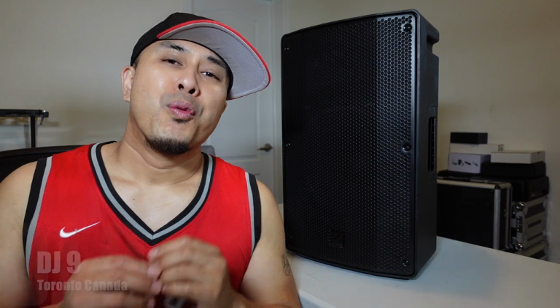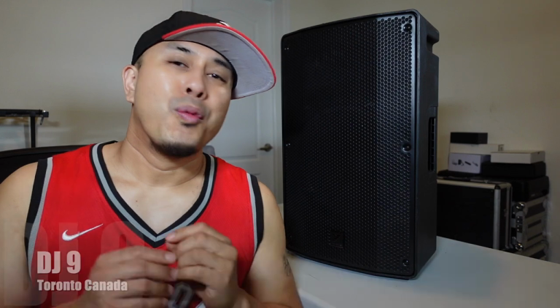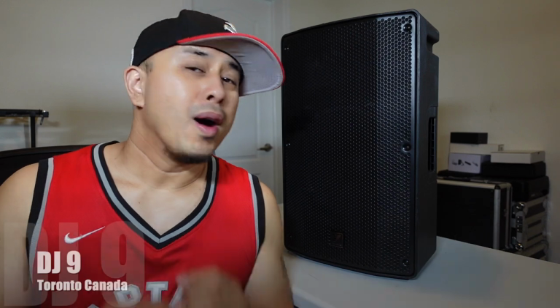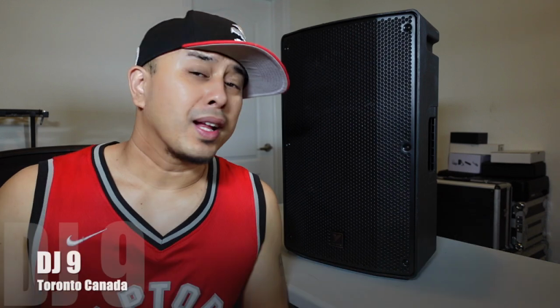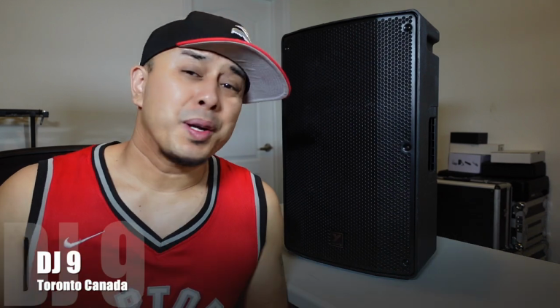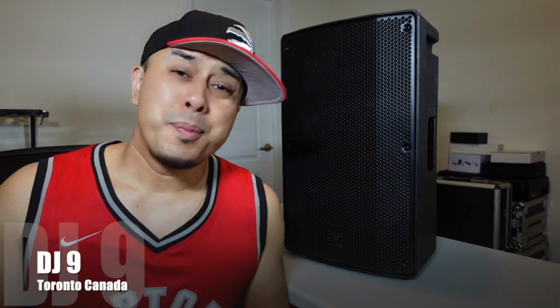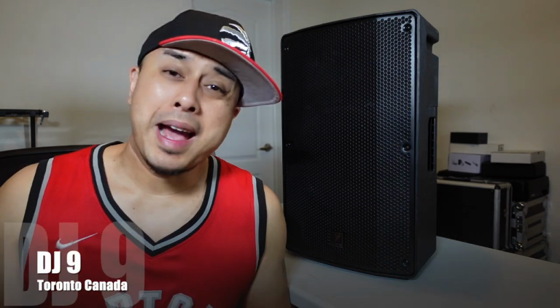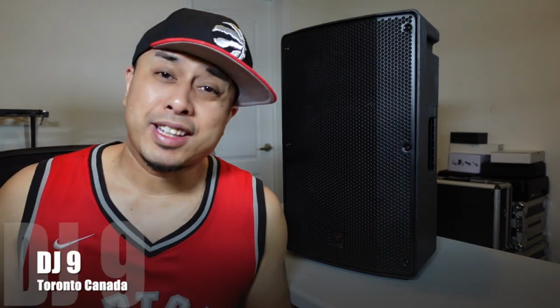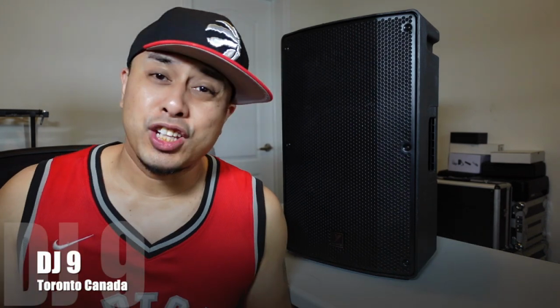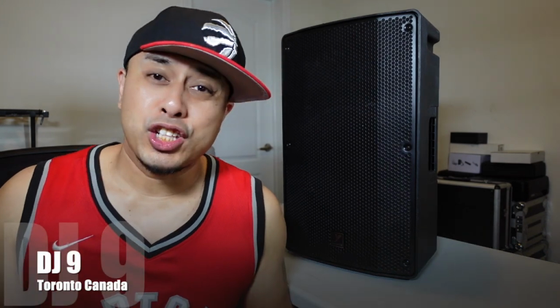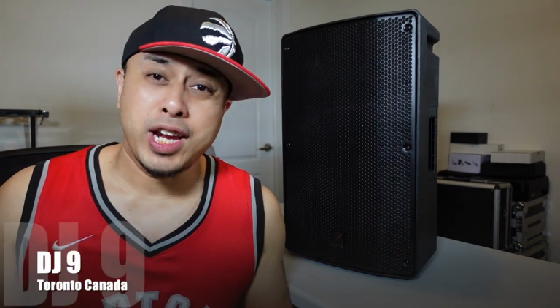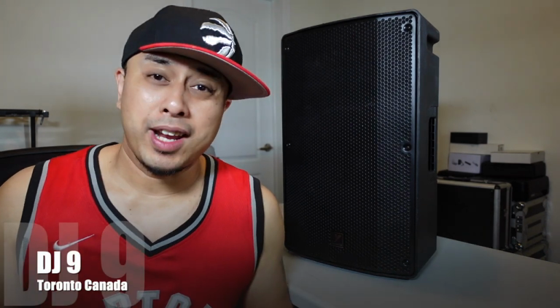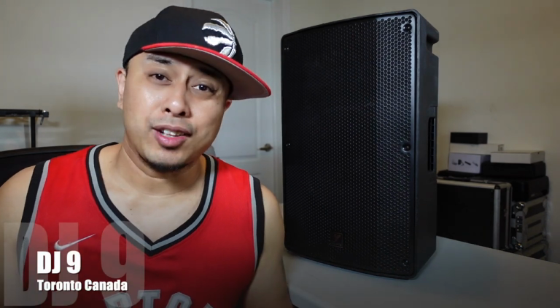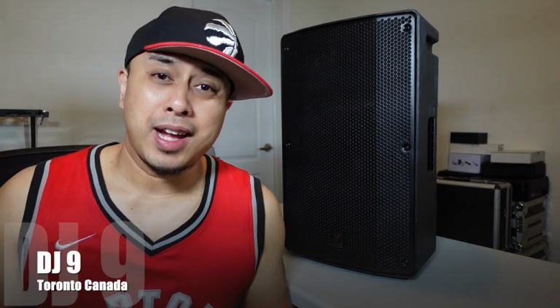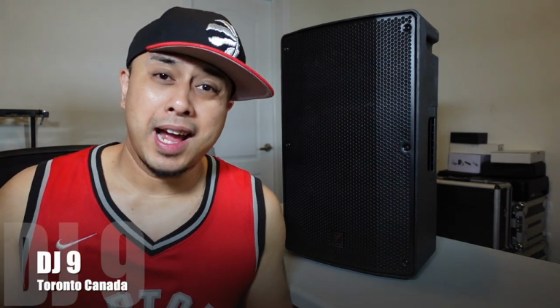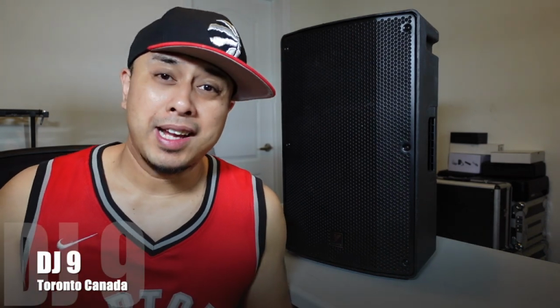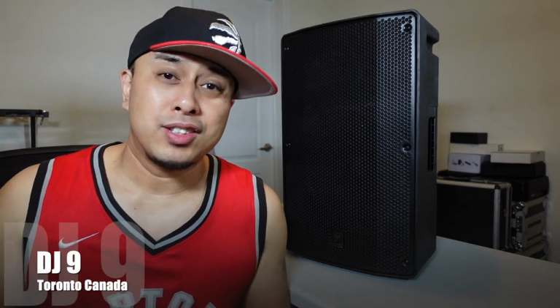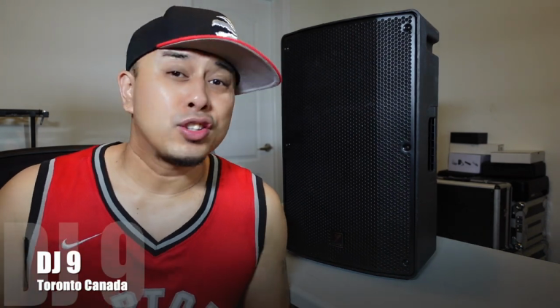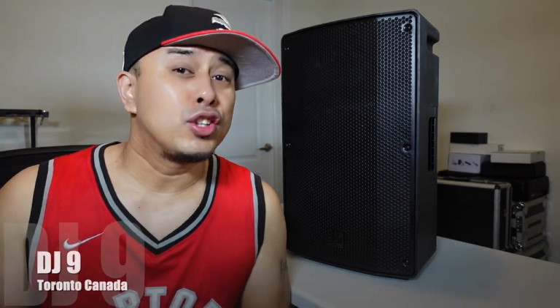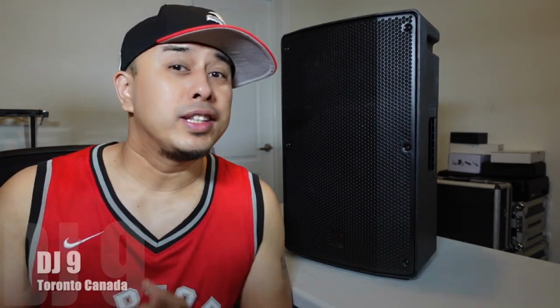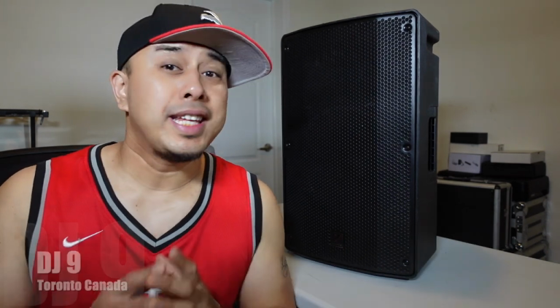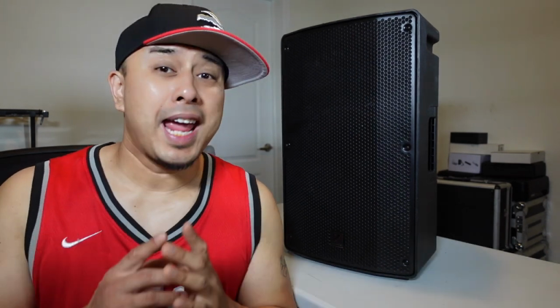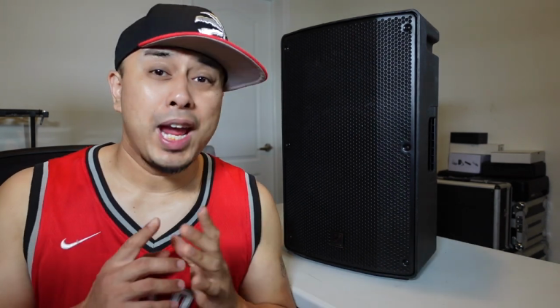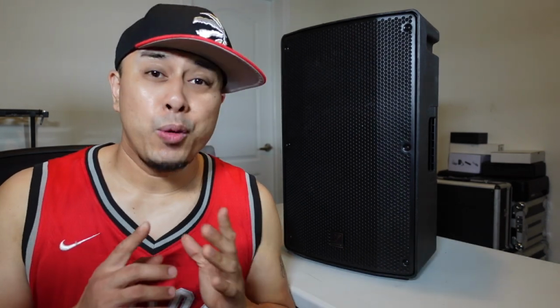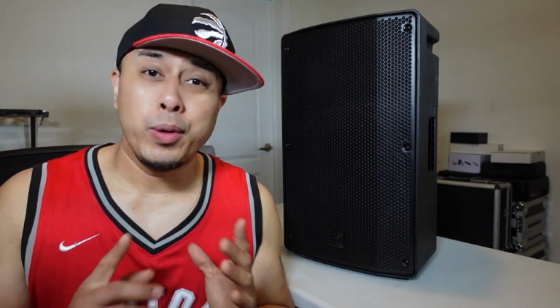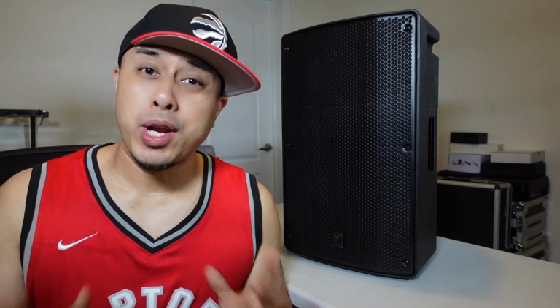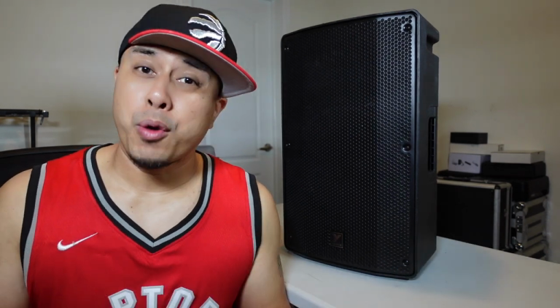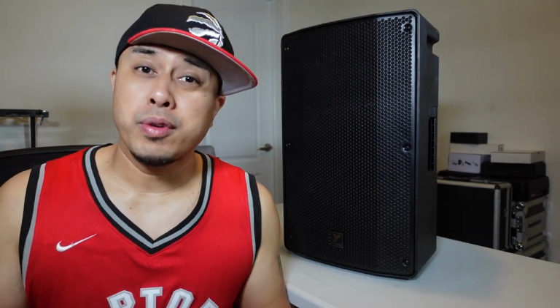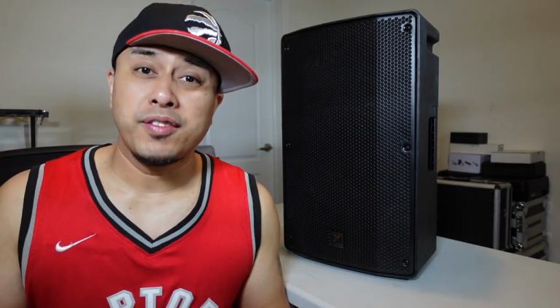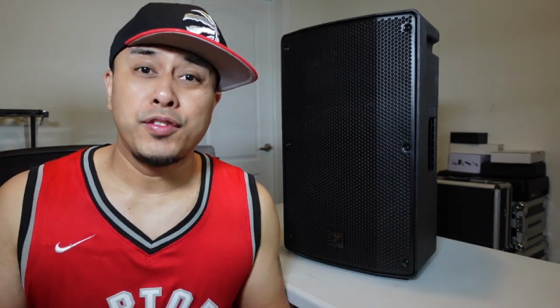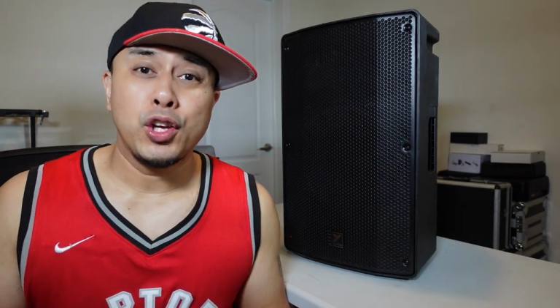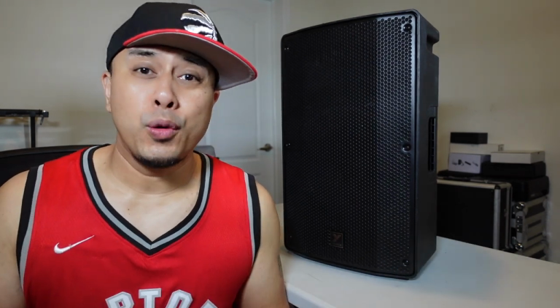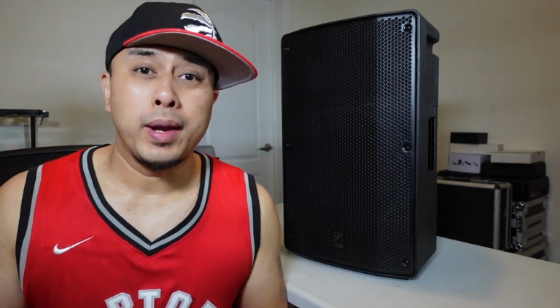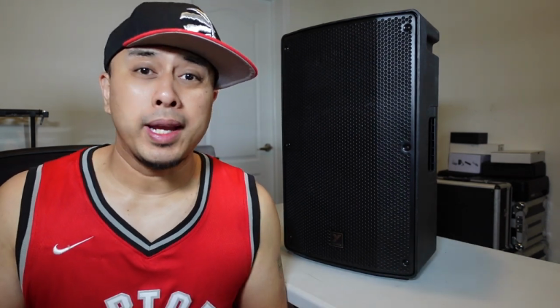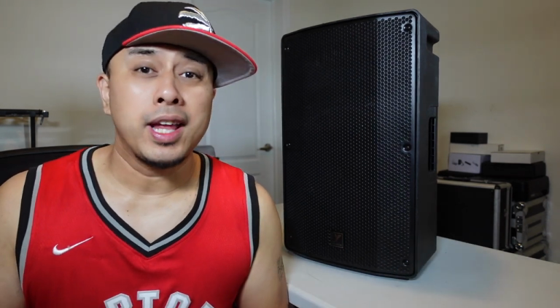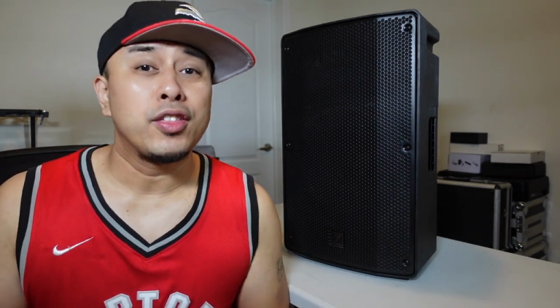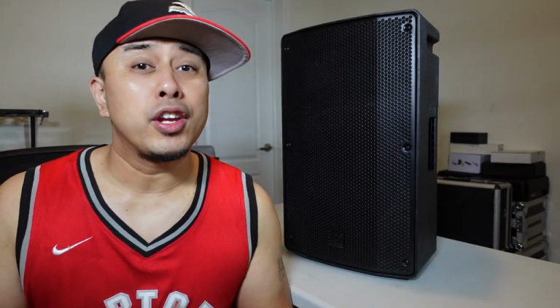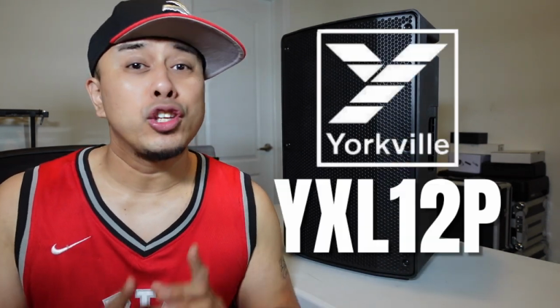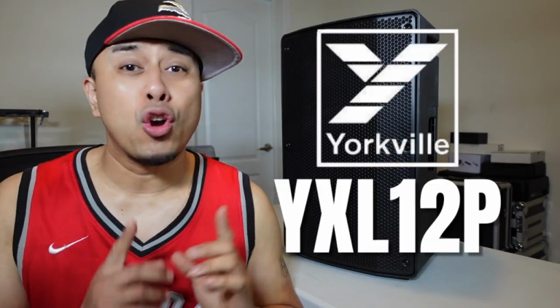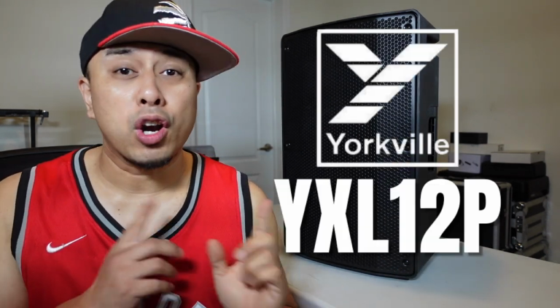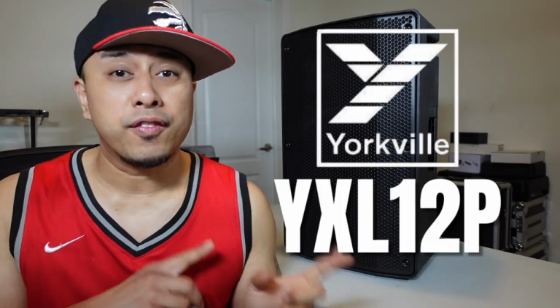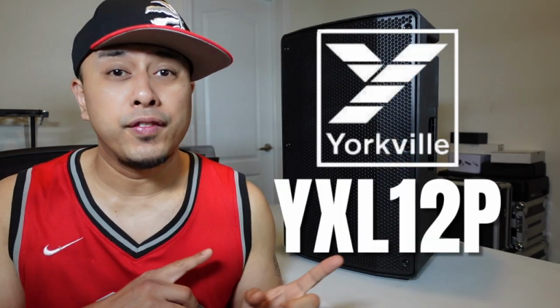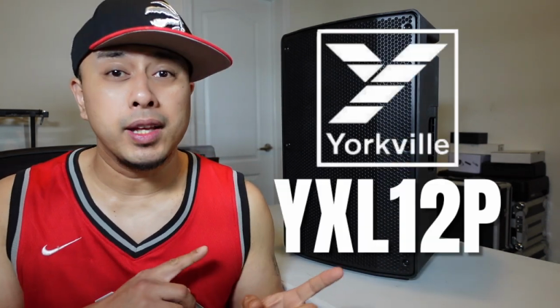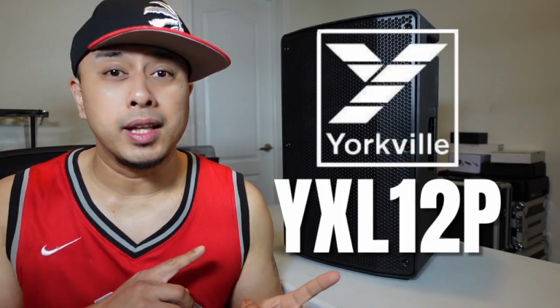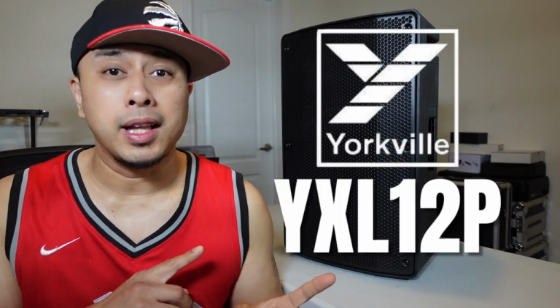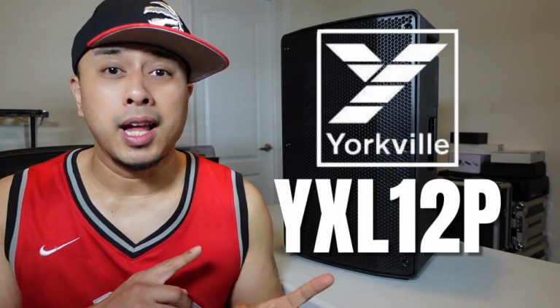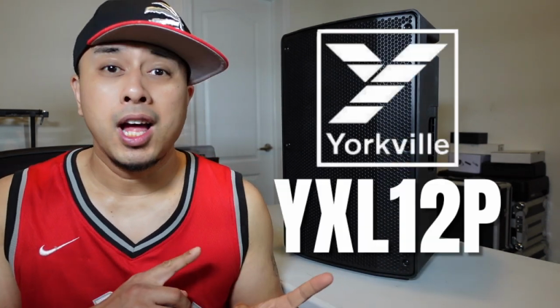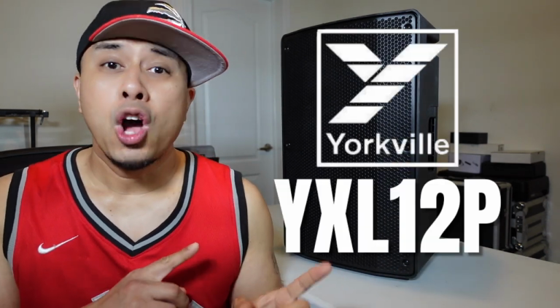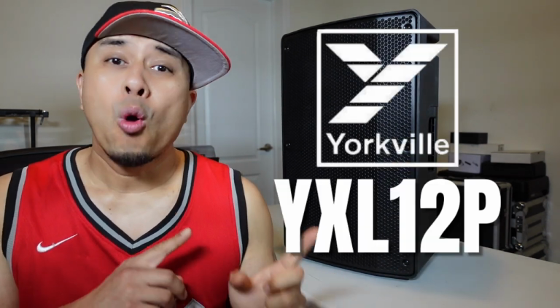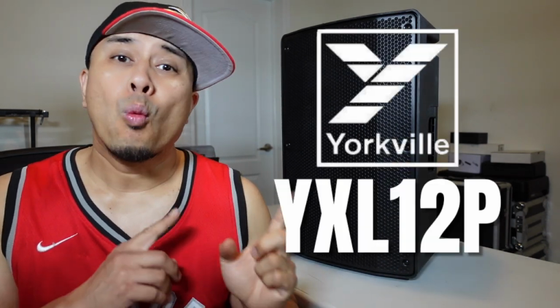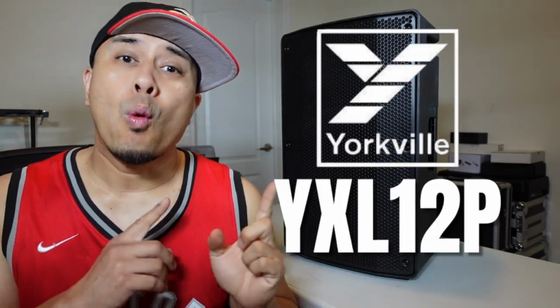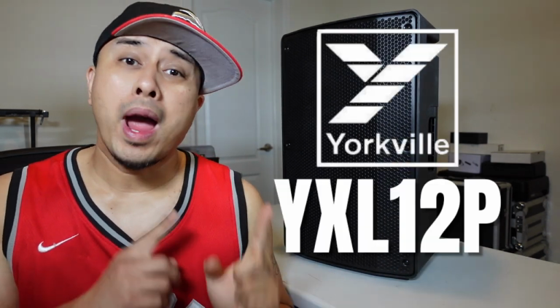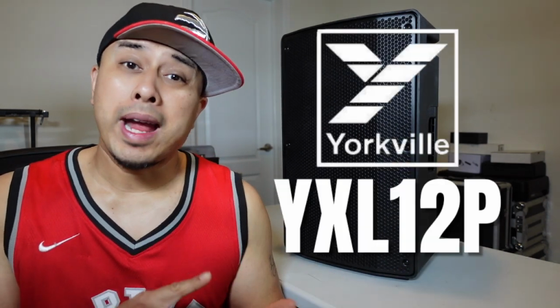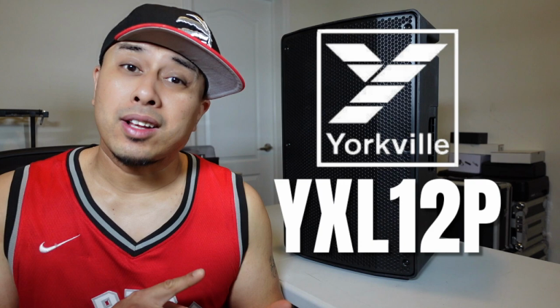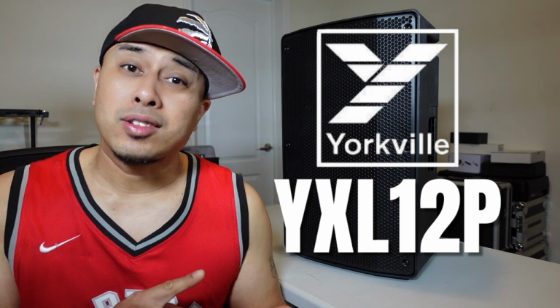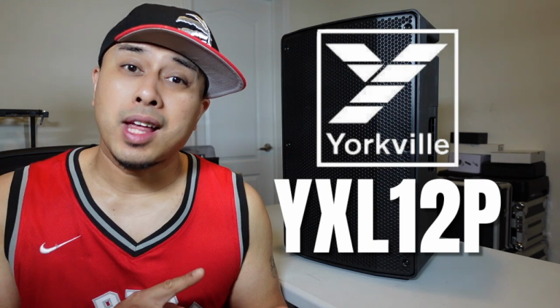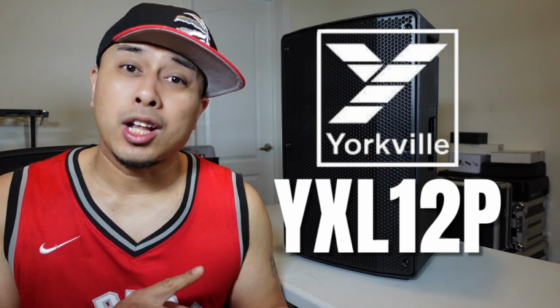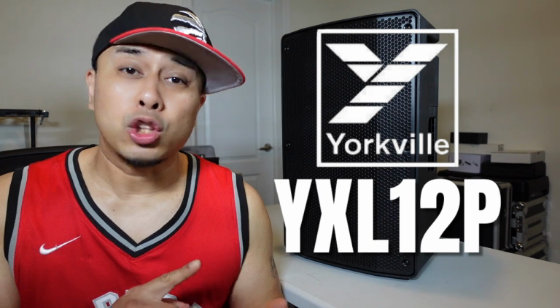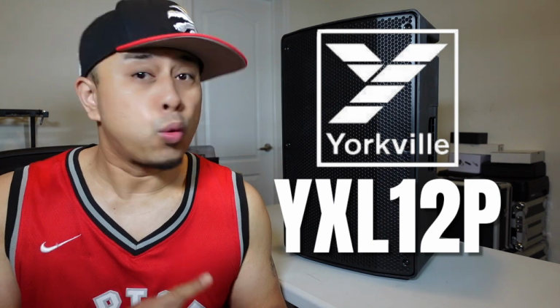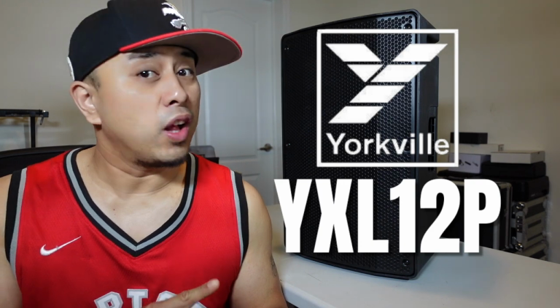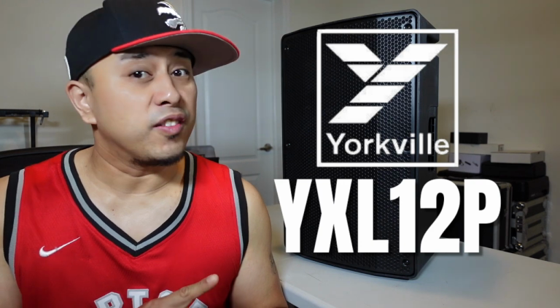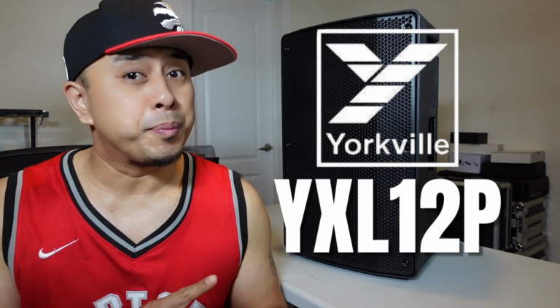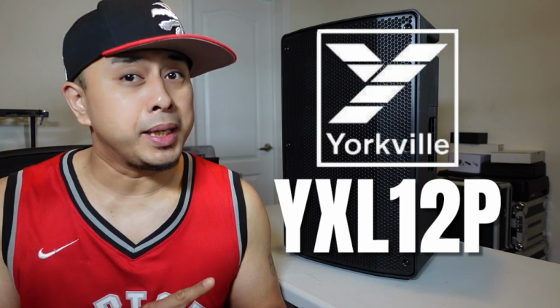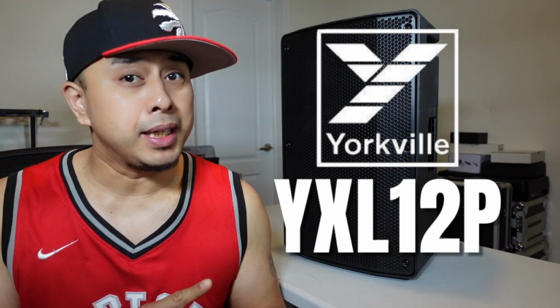Welcome back to the channel guys. Today we are reviewing the Yorkville YXL 12P.